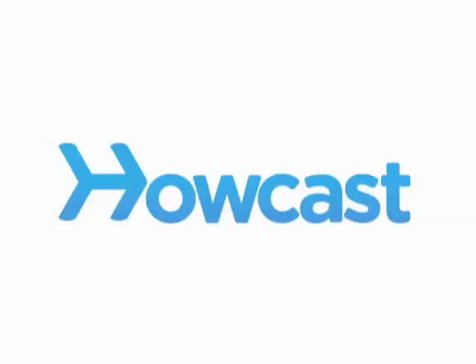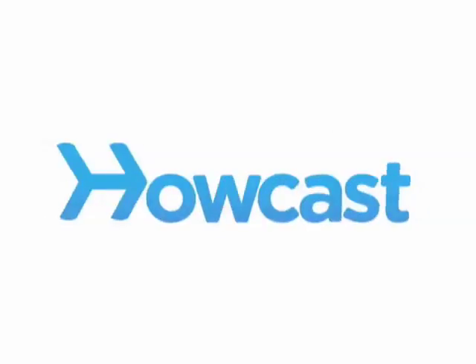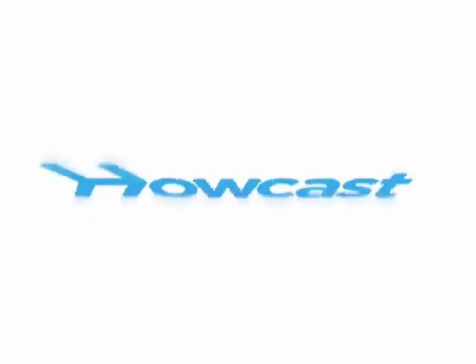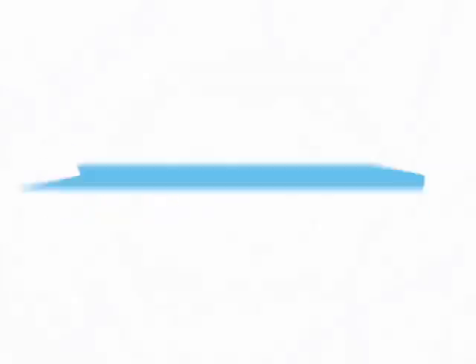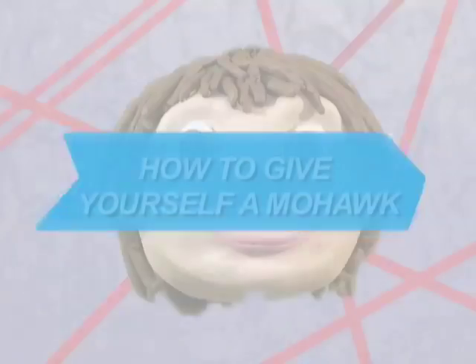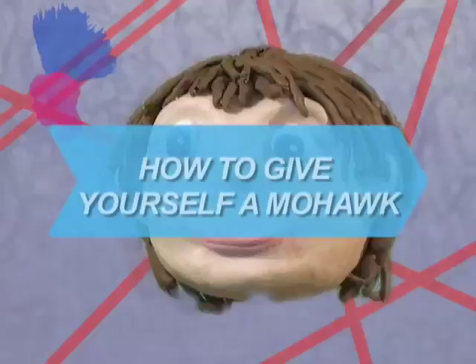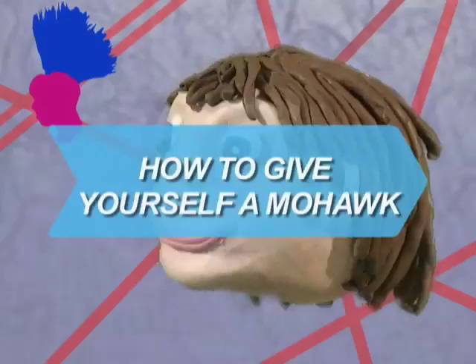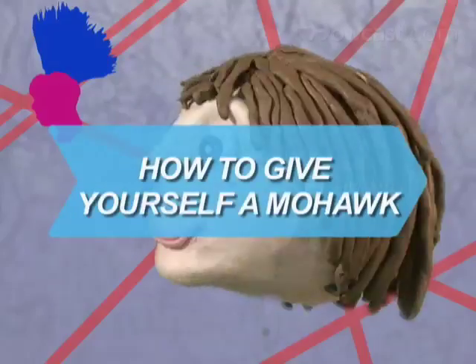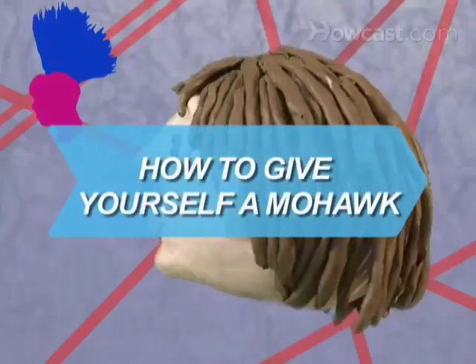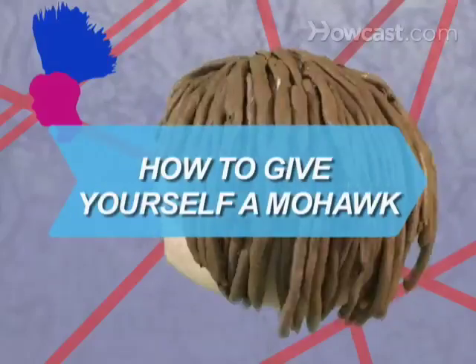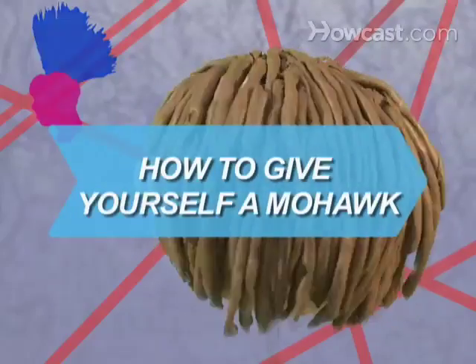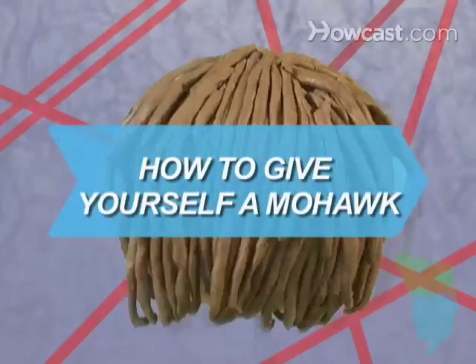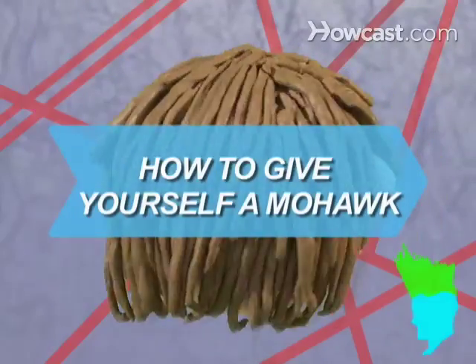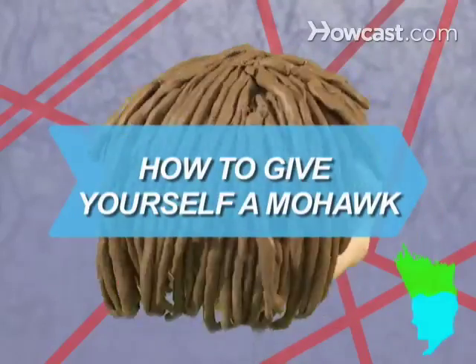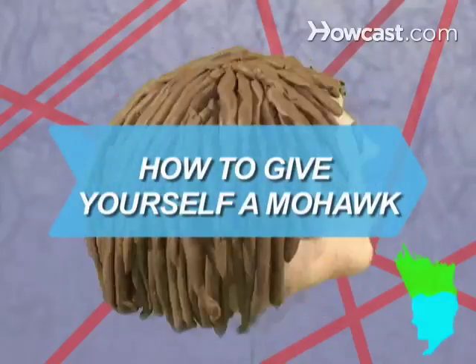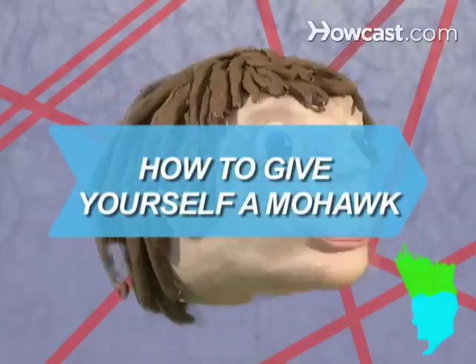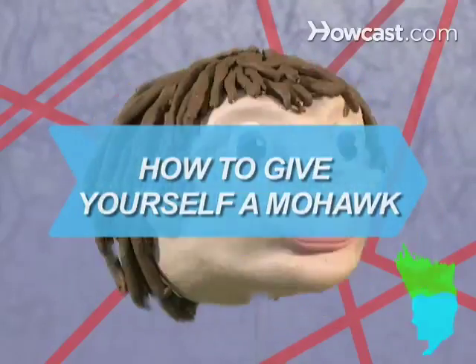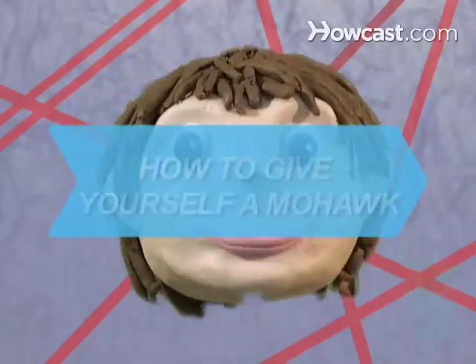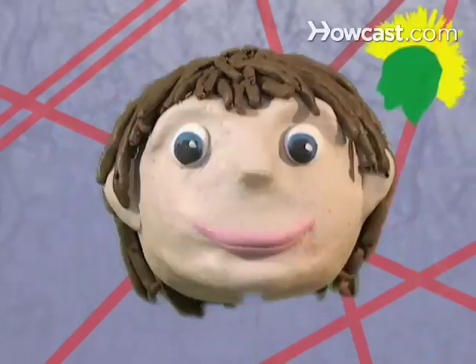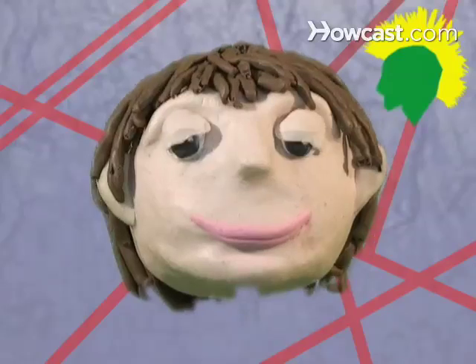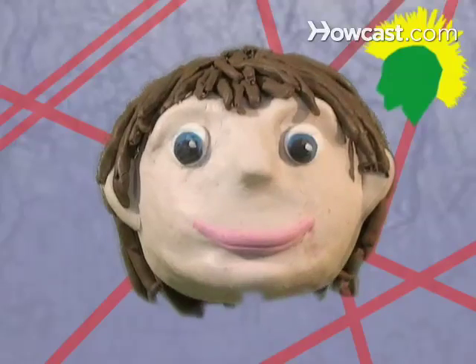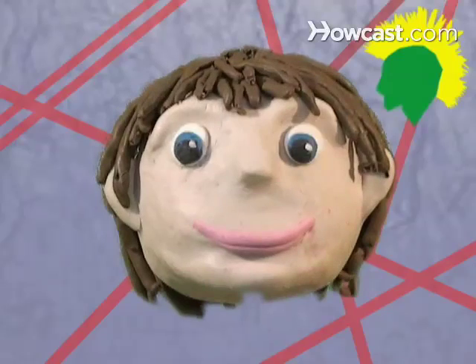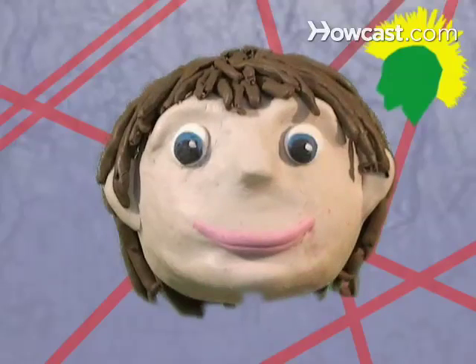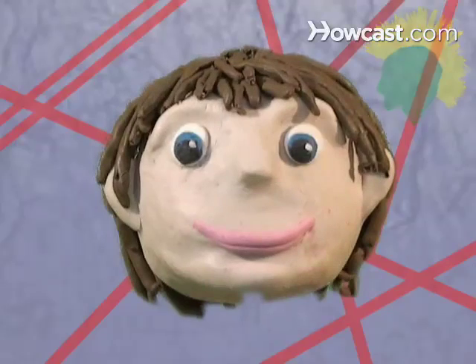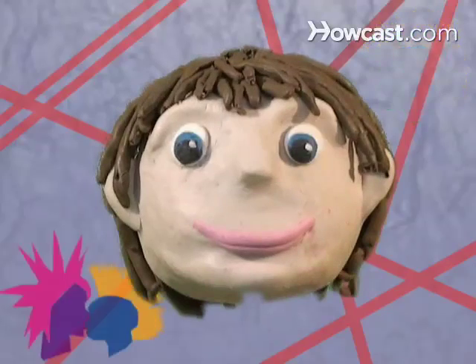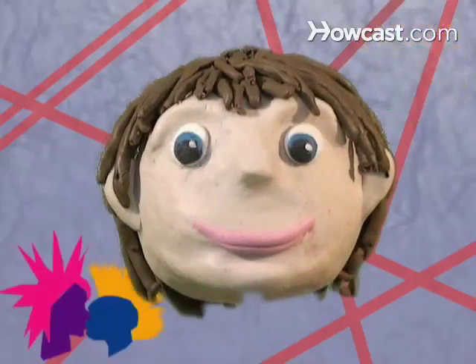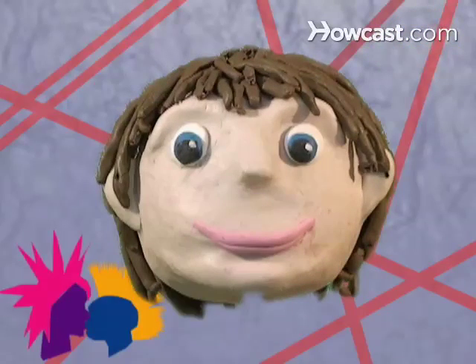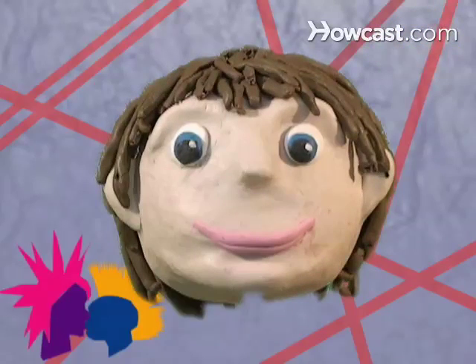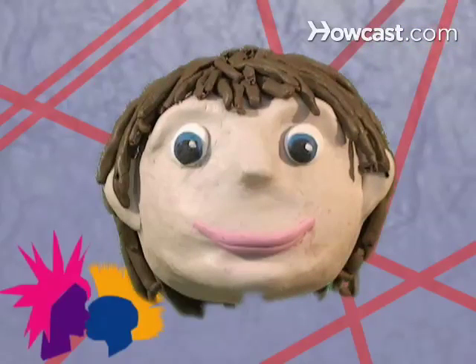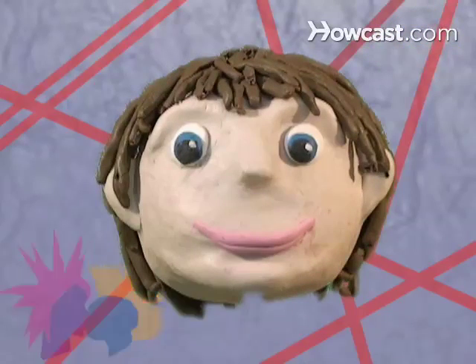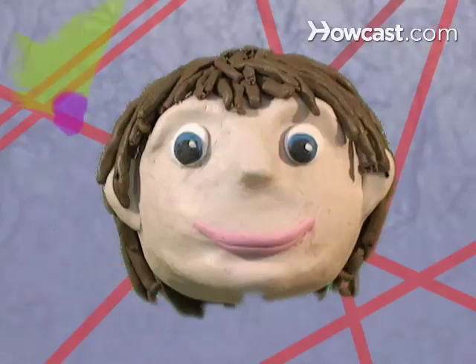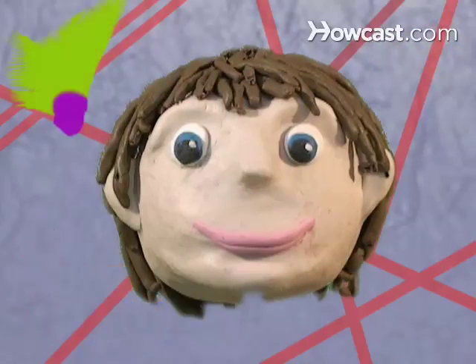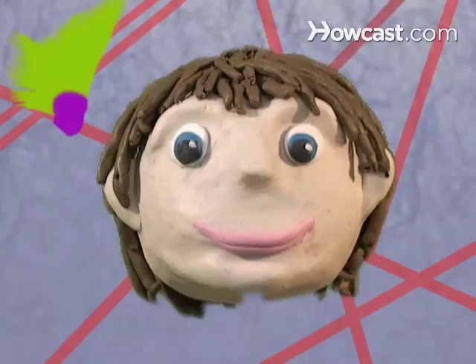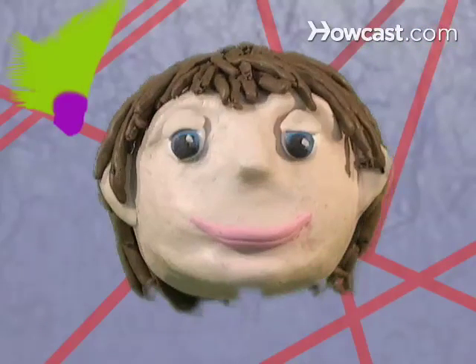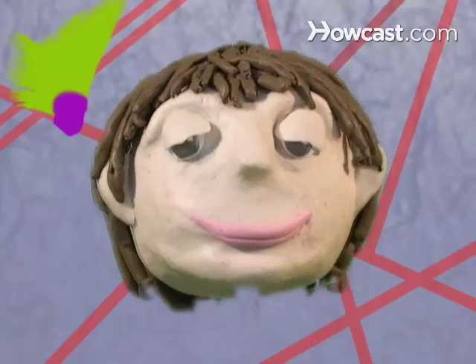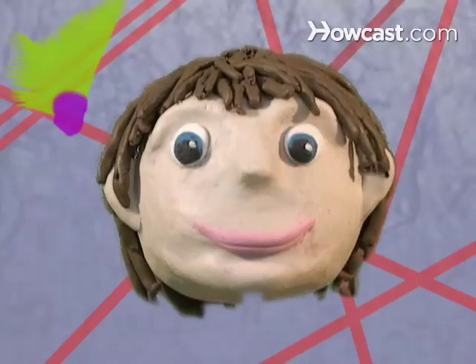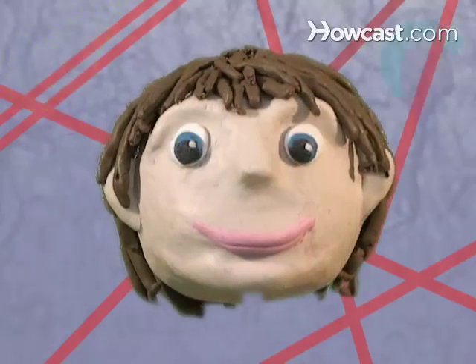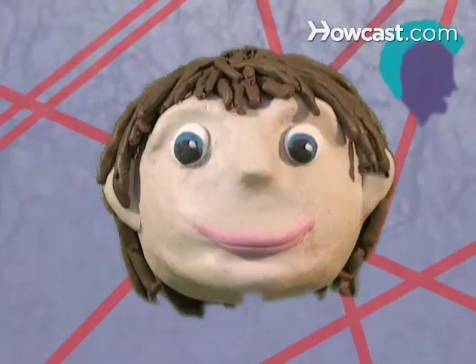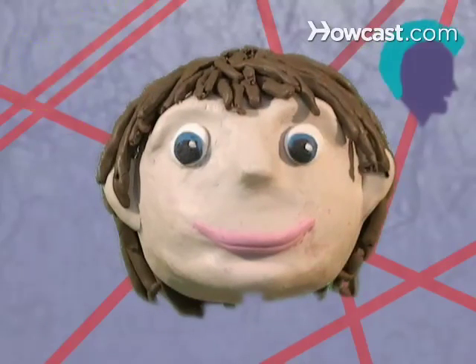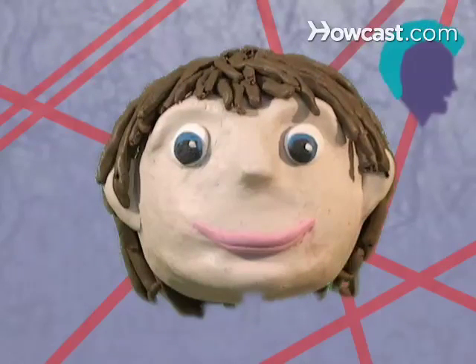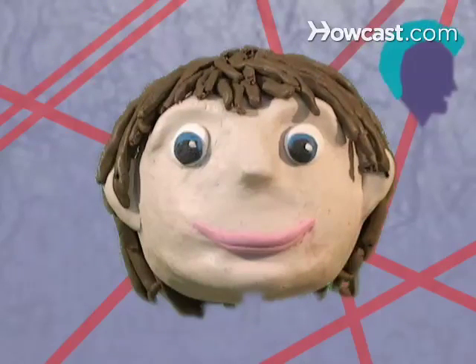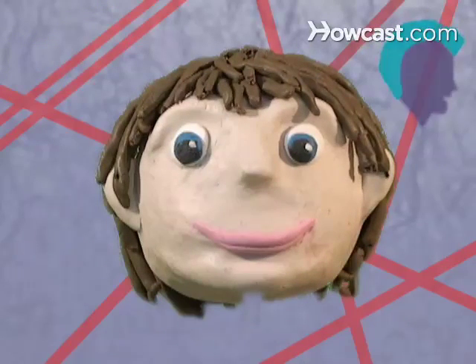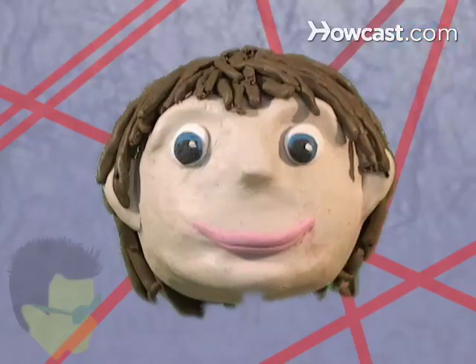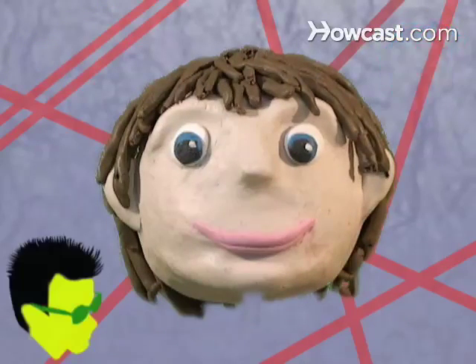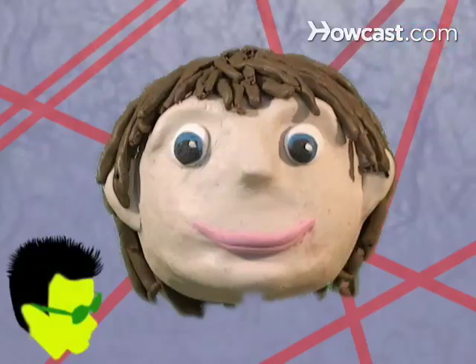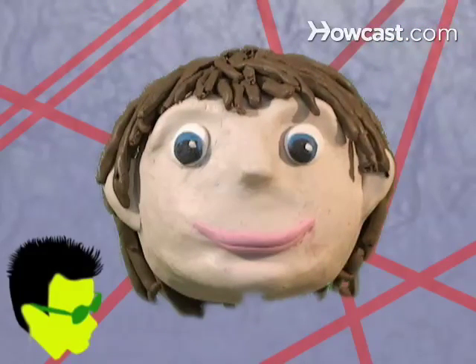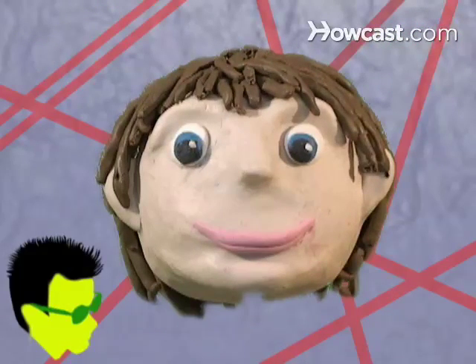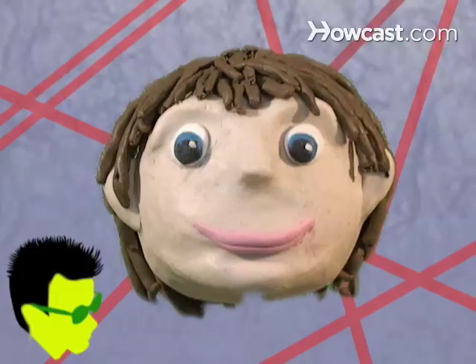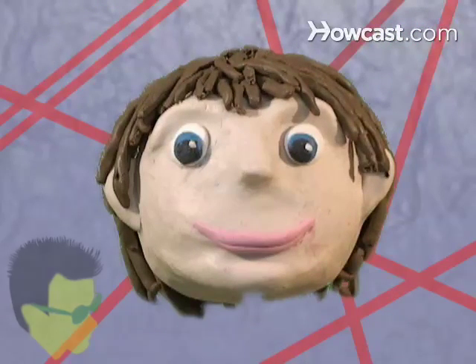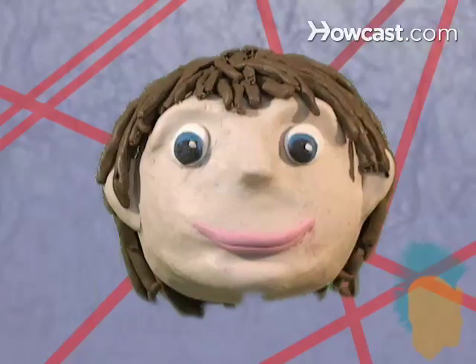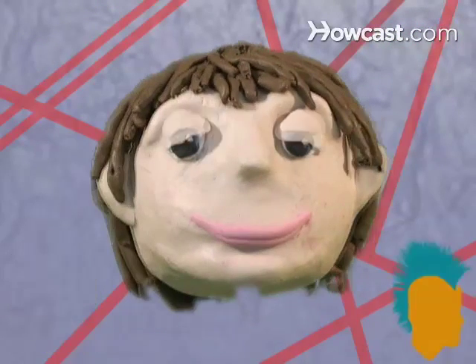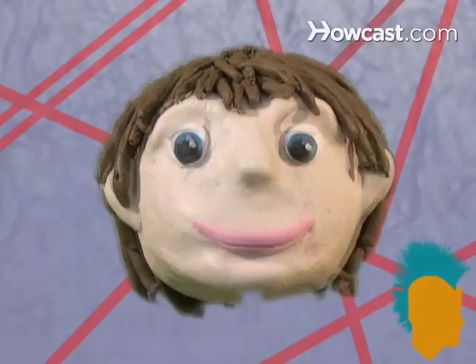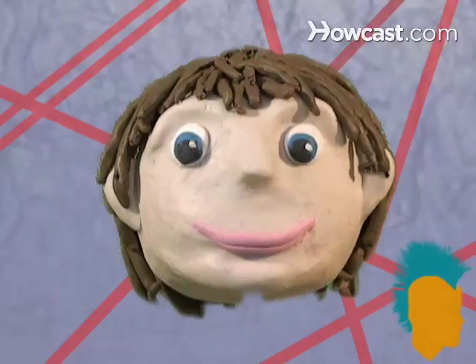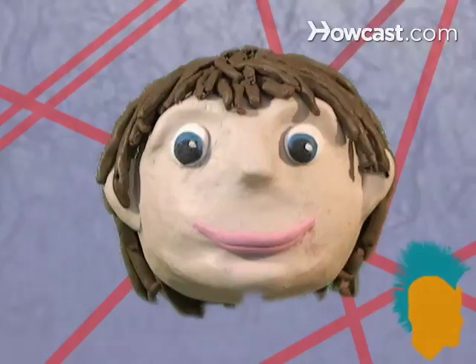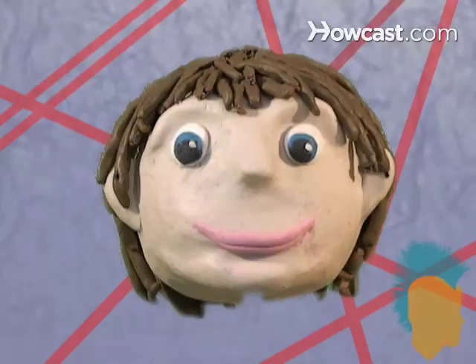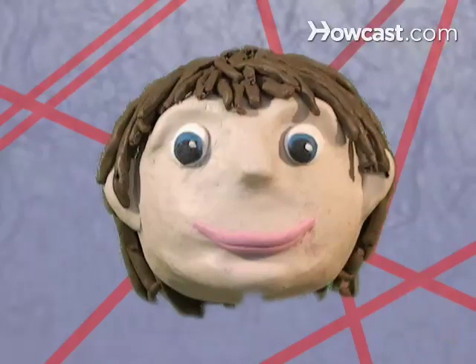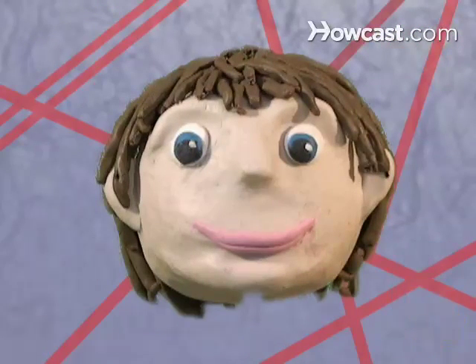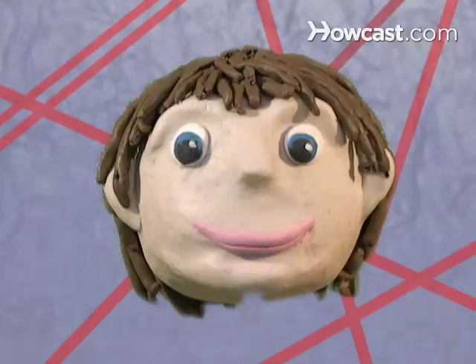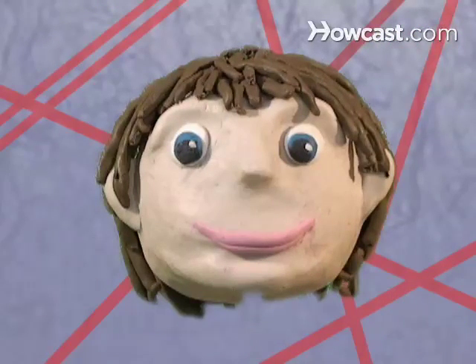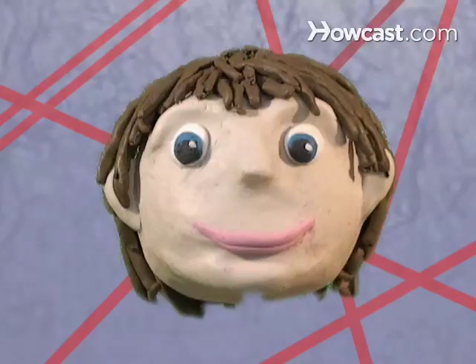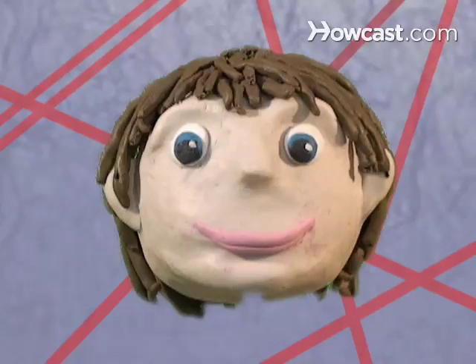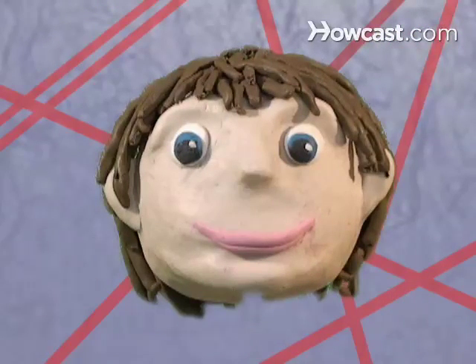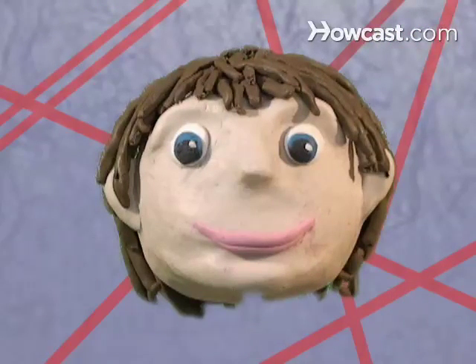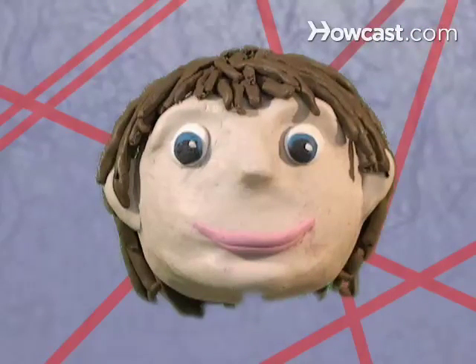How to Give Yourself a Mohawk. Ever wonder how punks get their hair to stand straight up like that? Stop staring and give yourself a mighty mohawk.